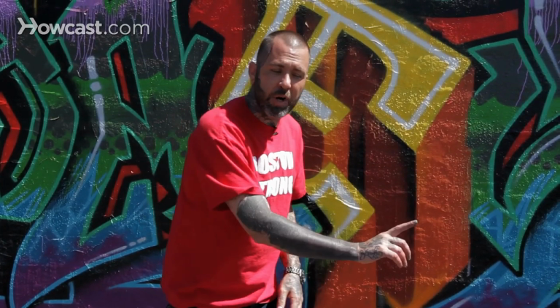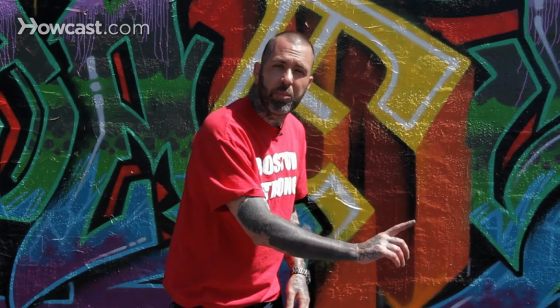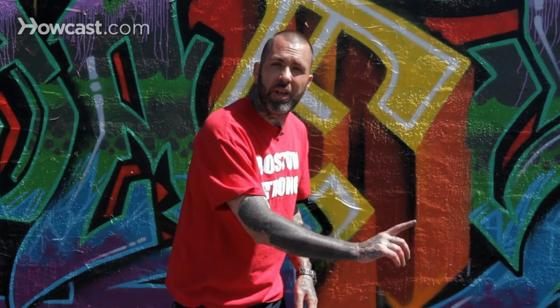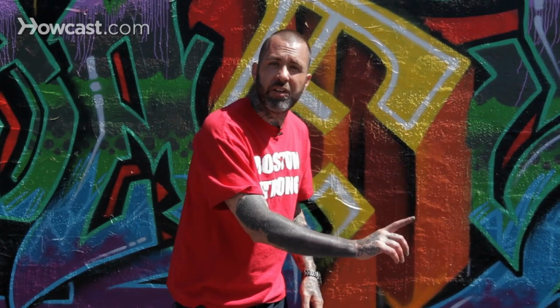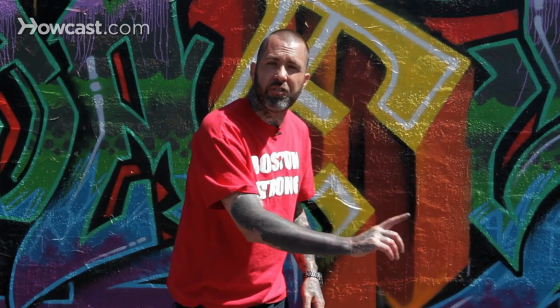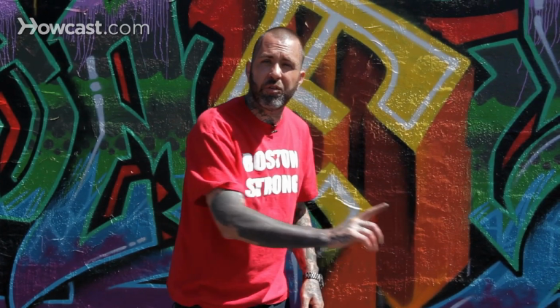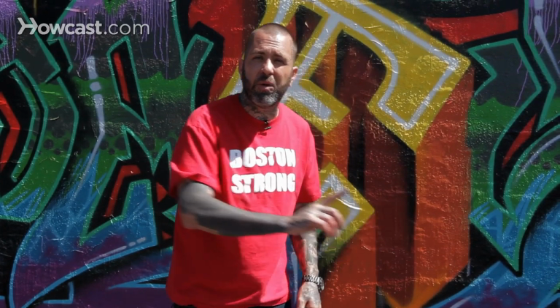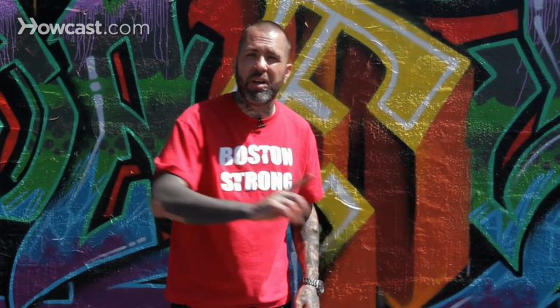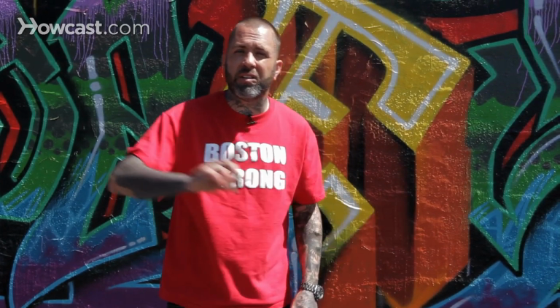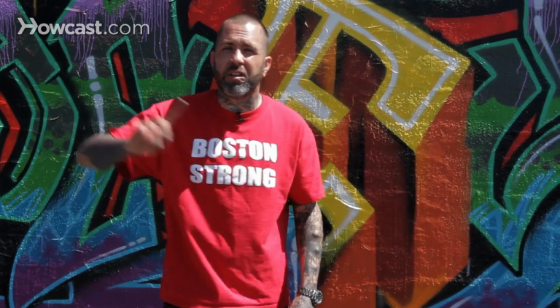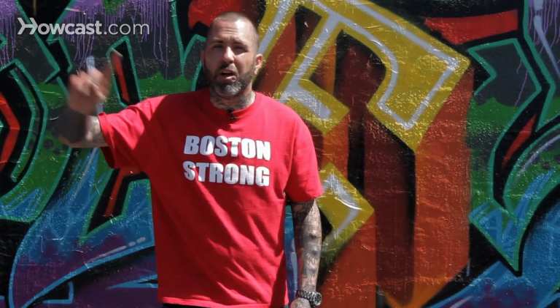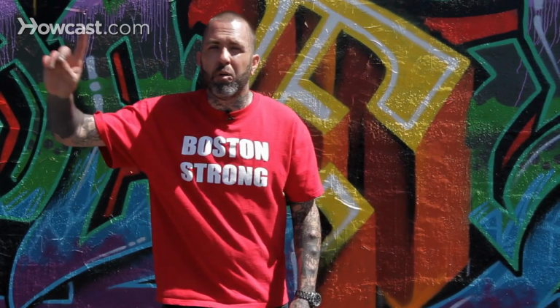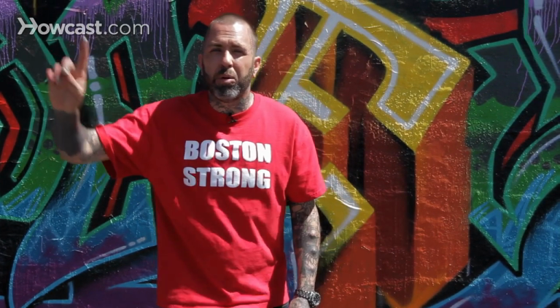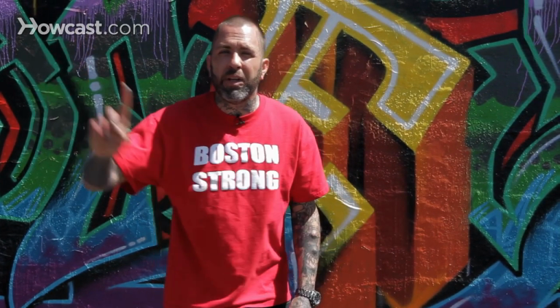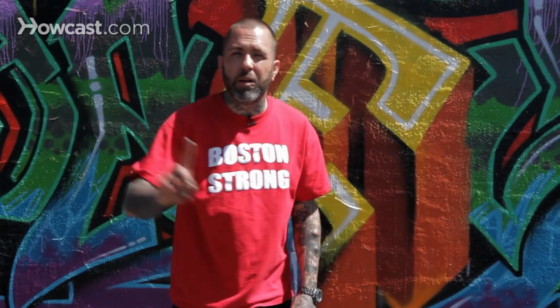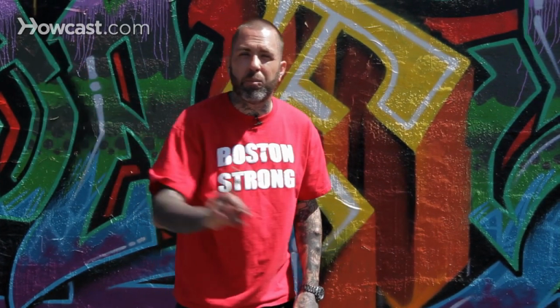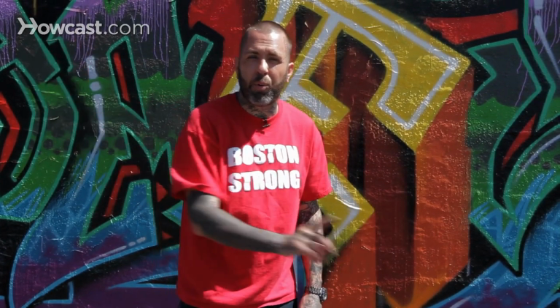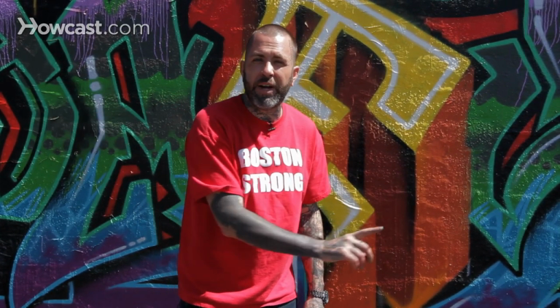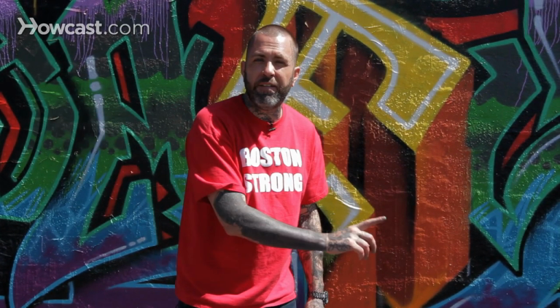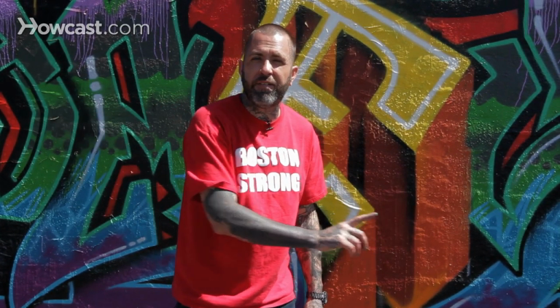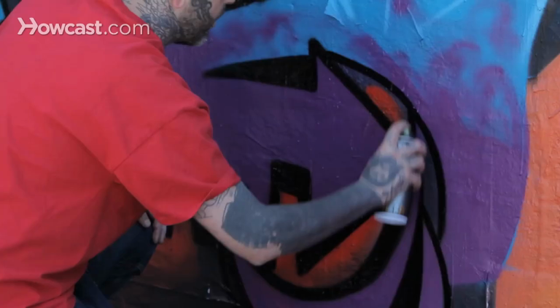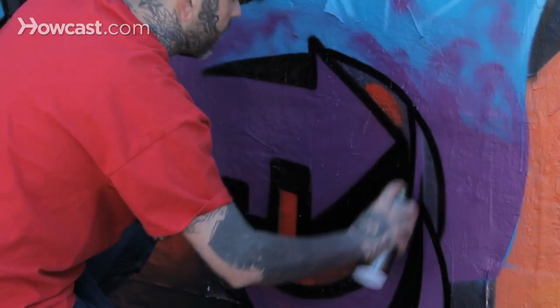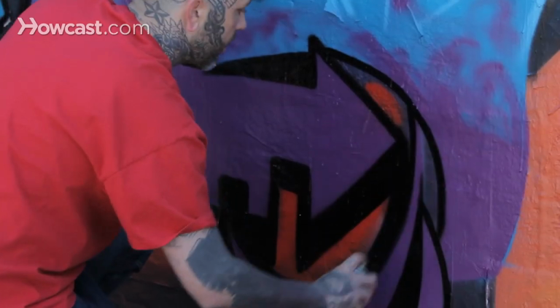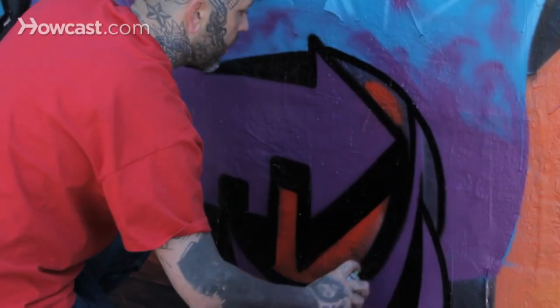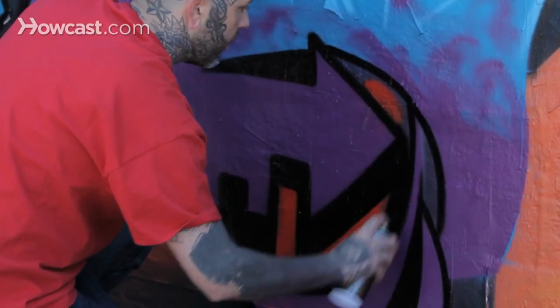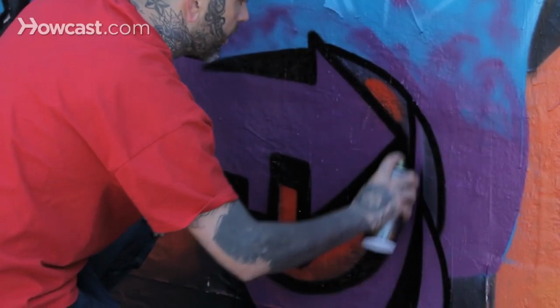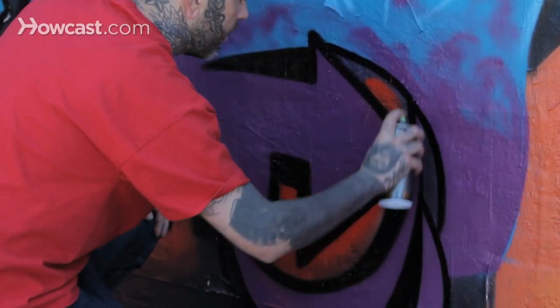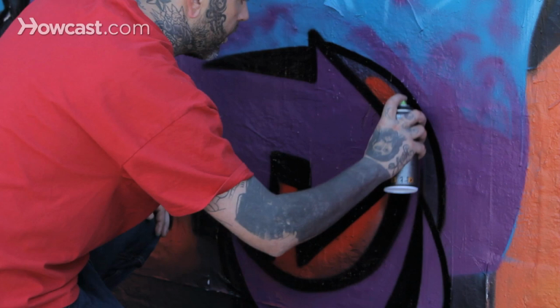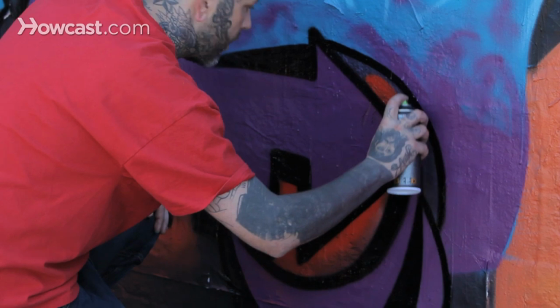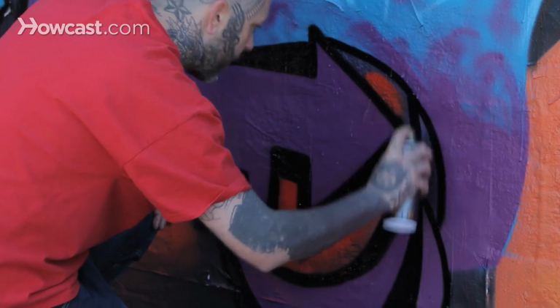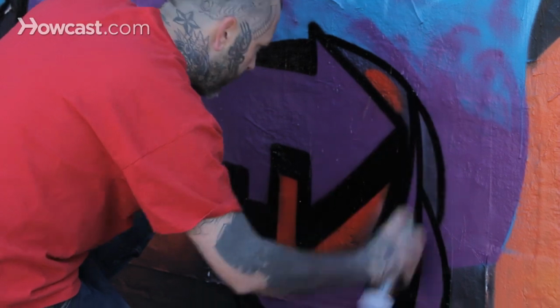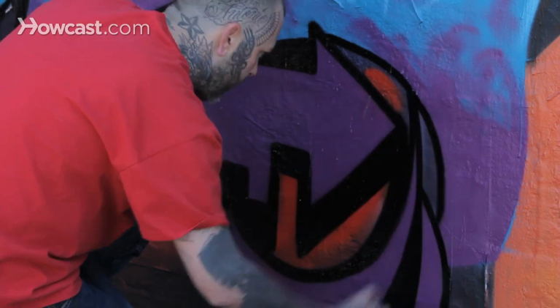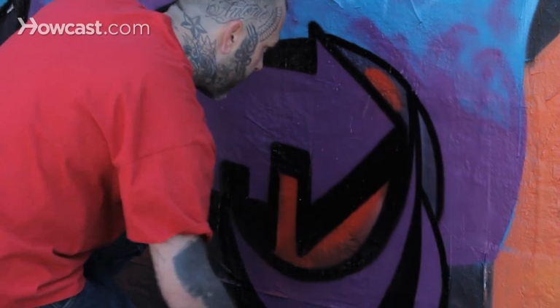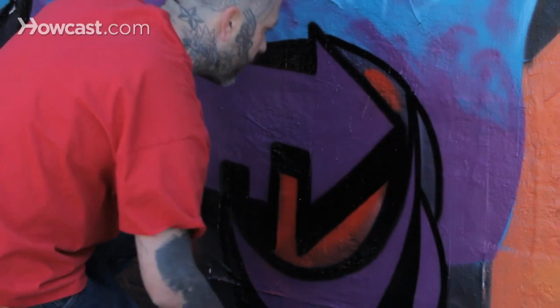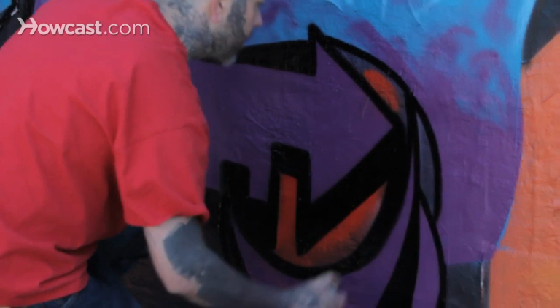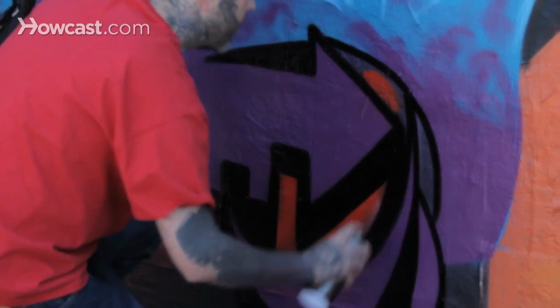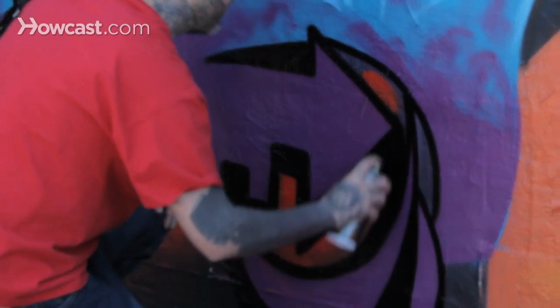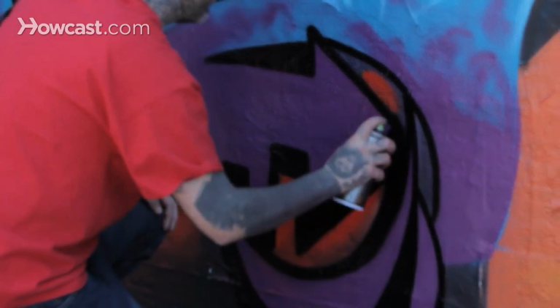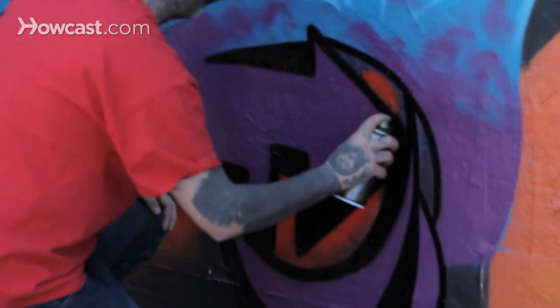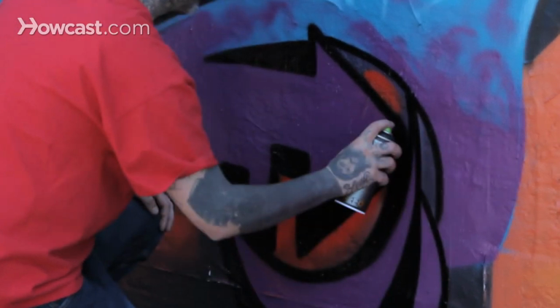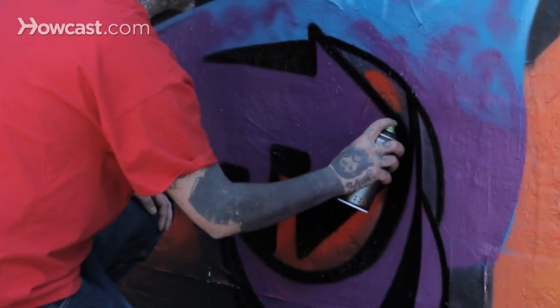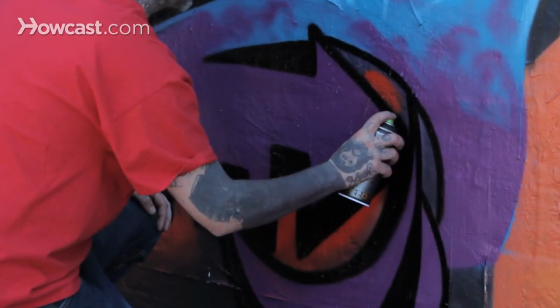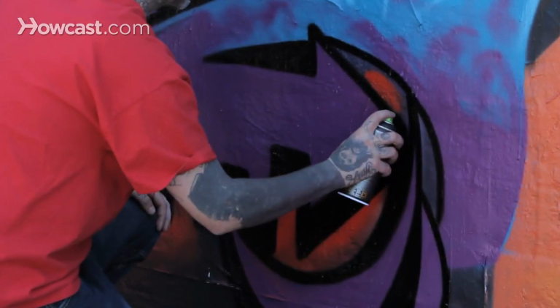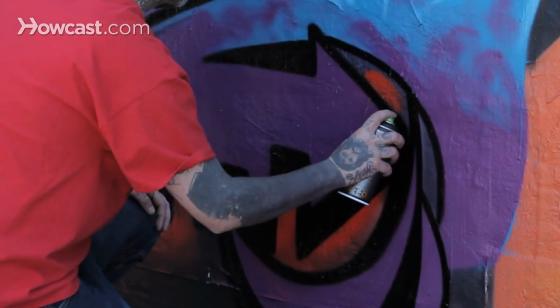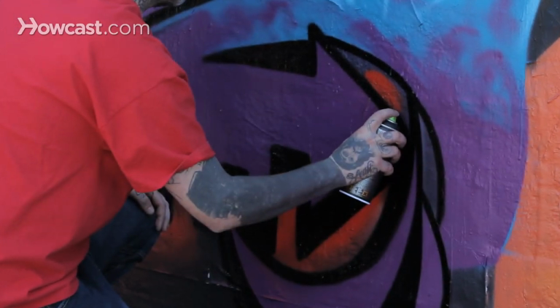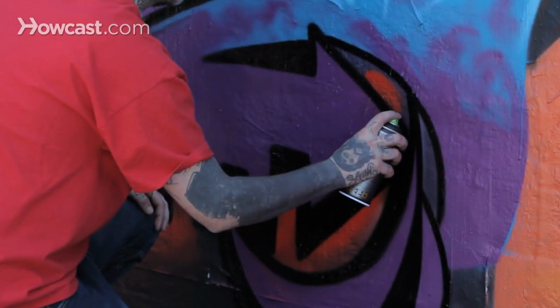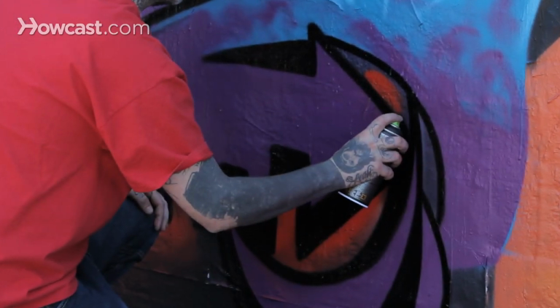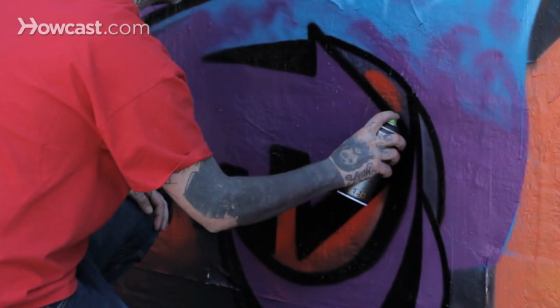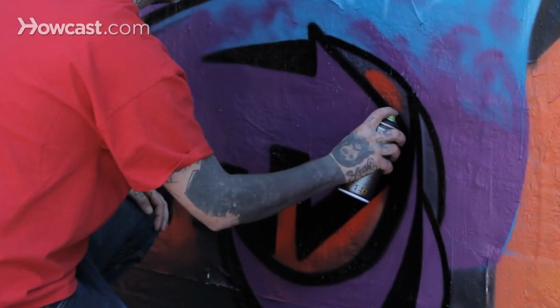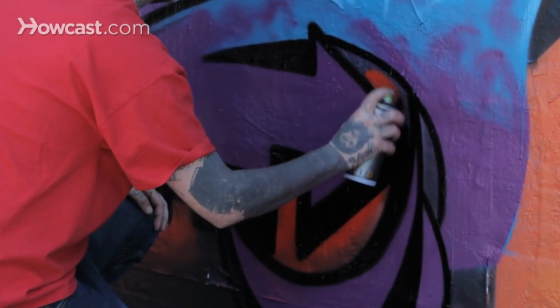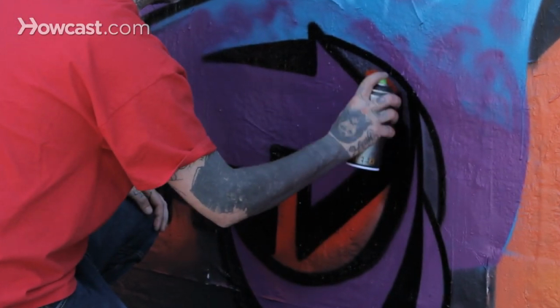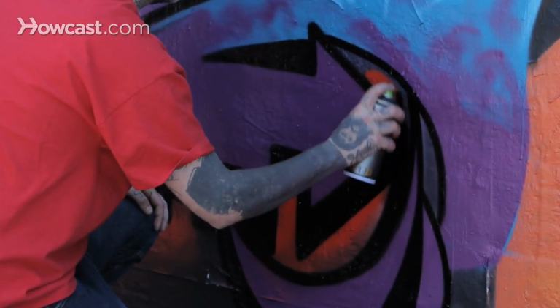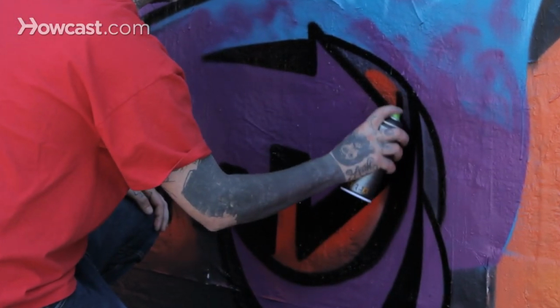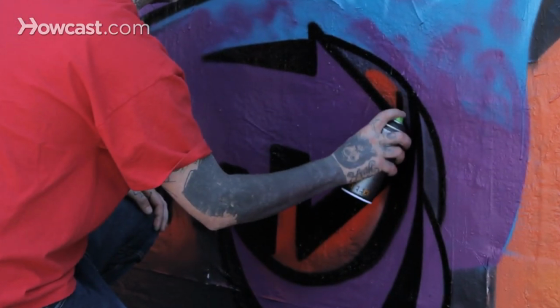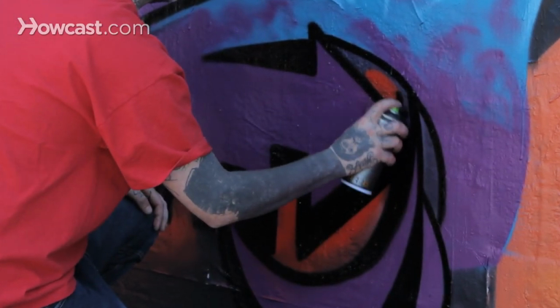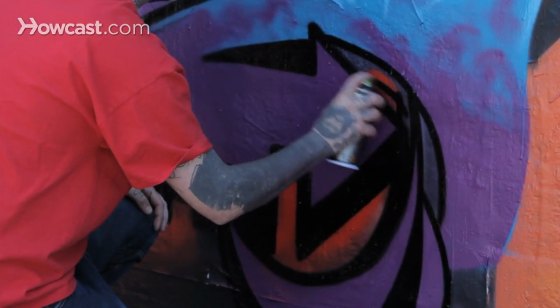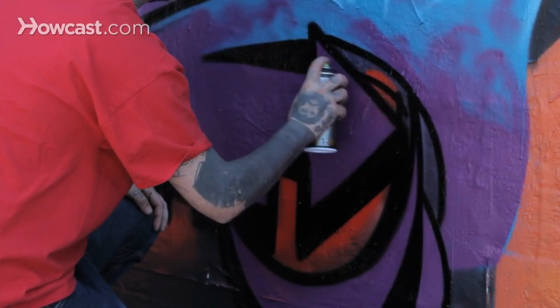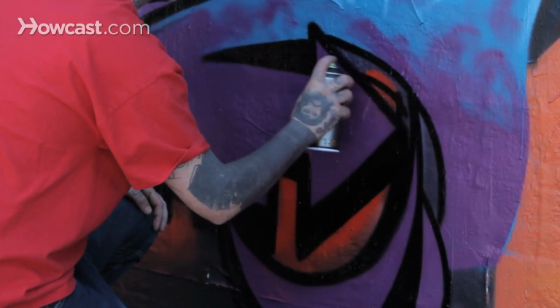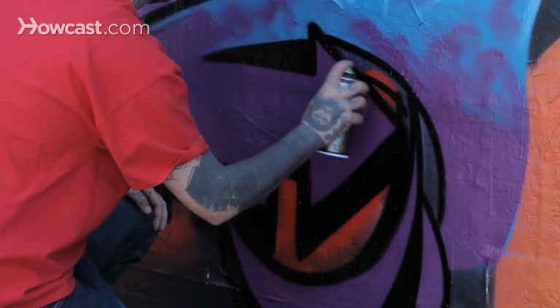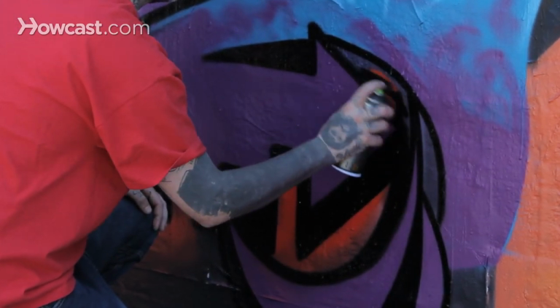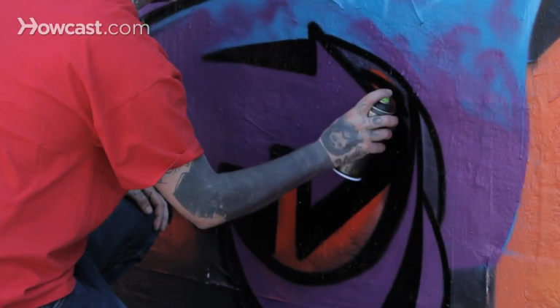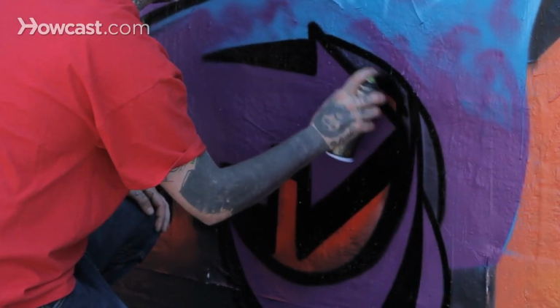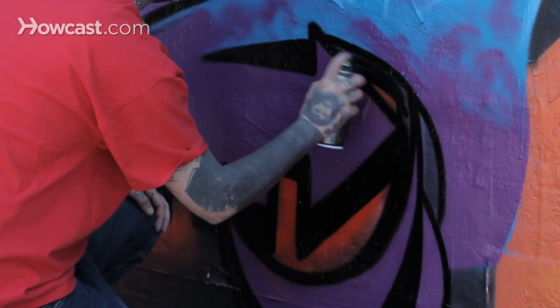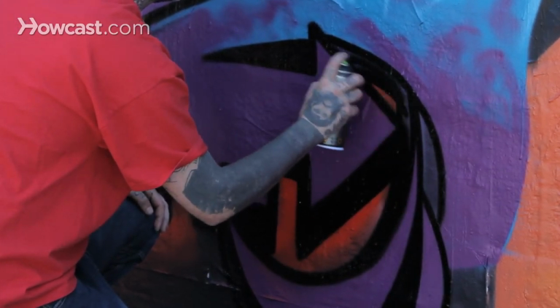pre-place your wrist, pre-feel your way through the line, lightly hit the line, and it's as quick as that.